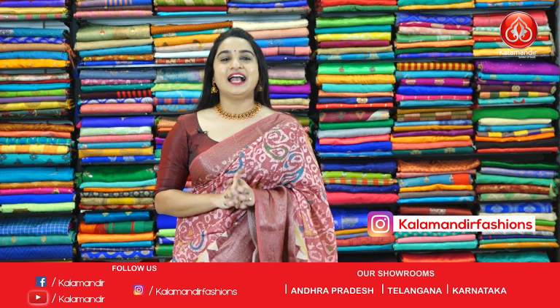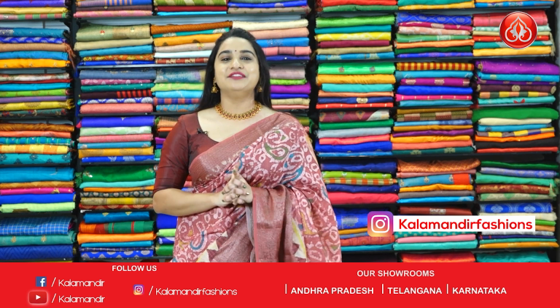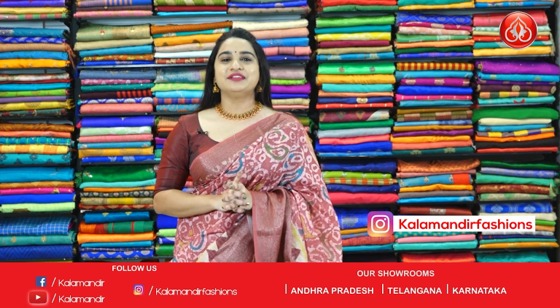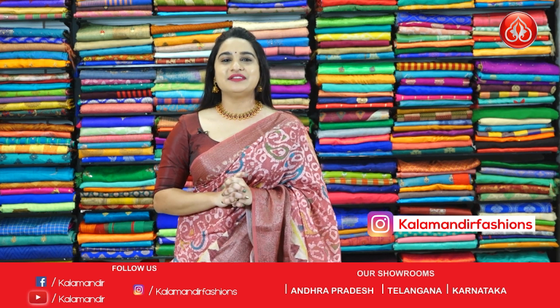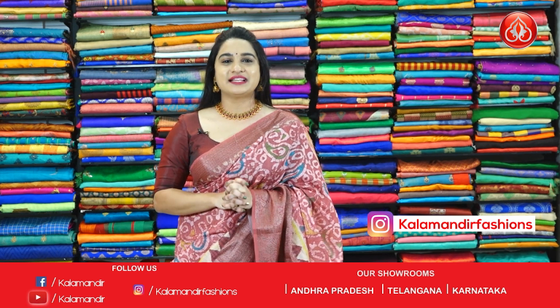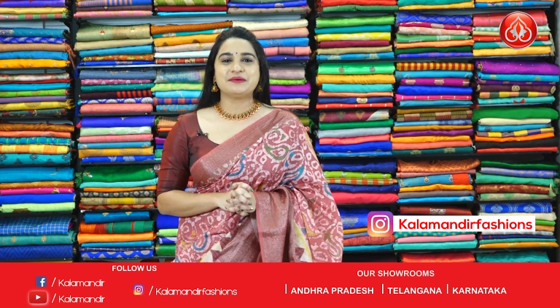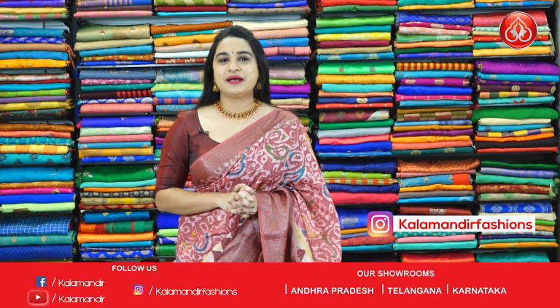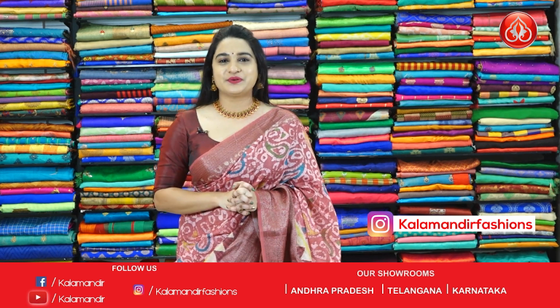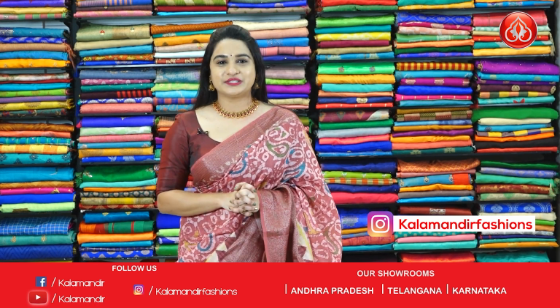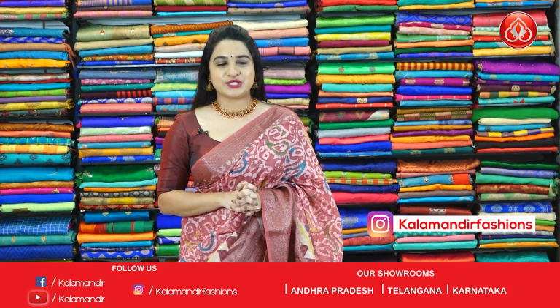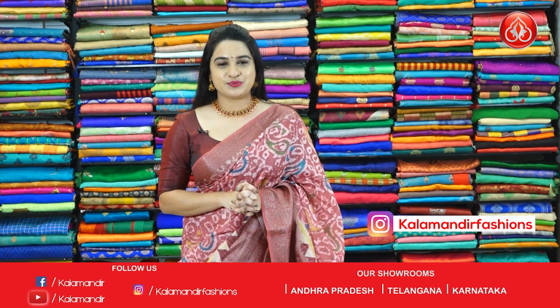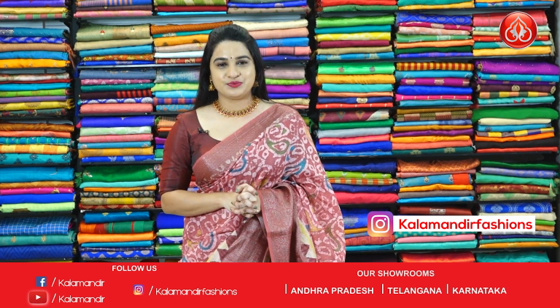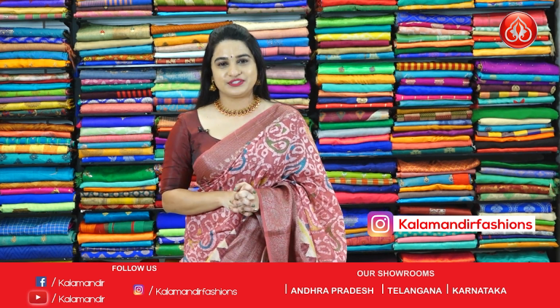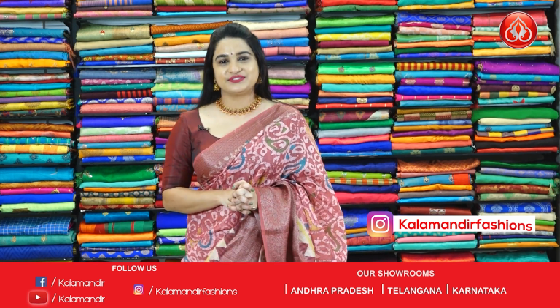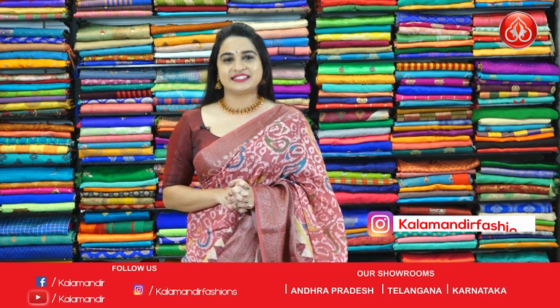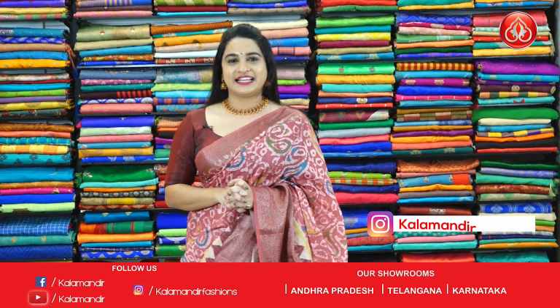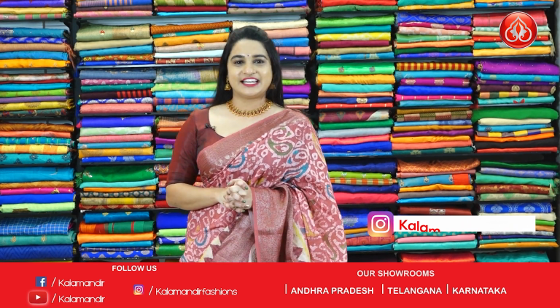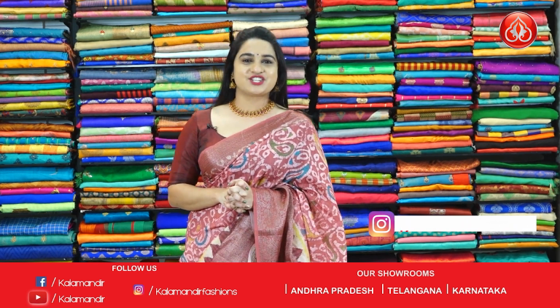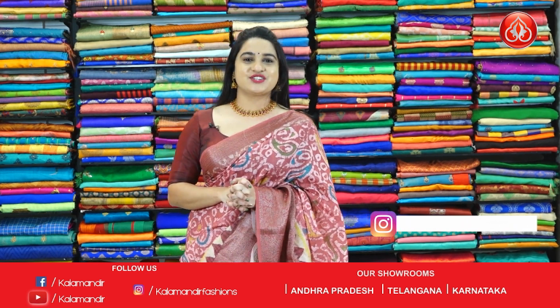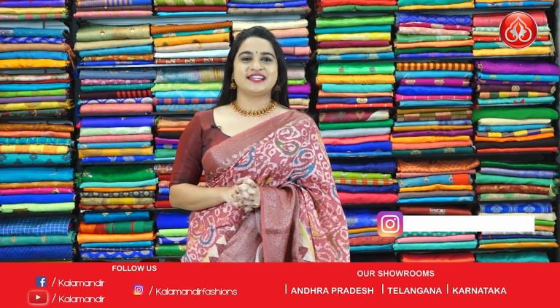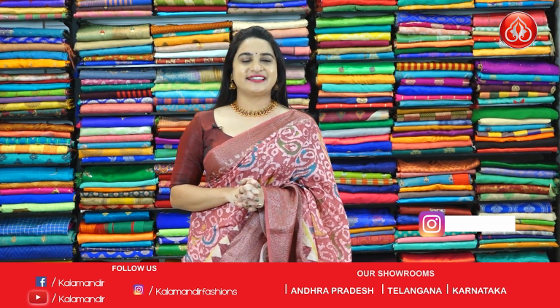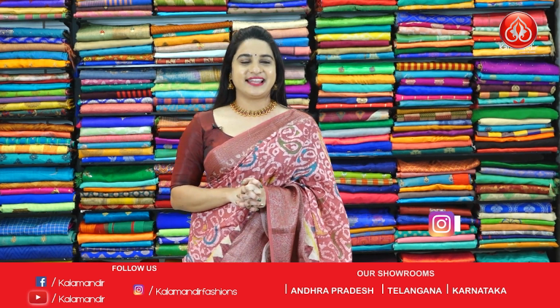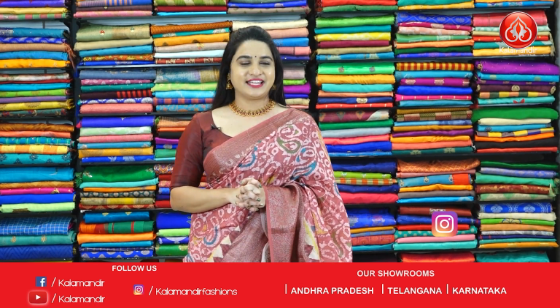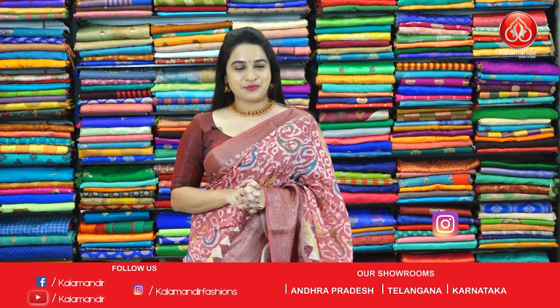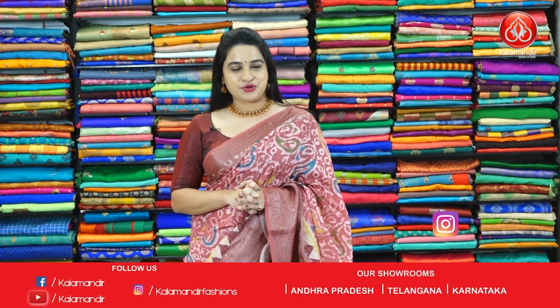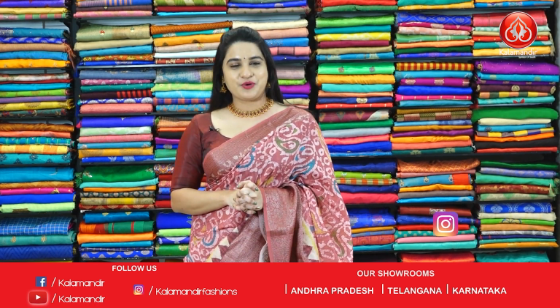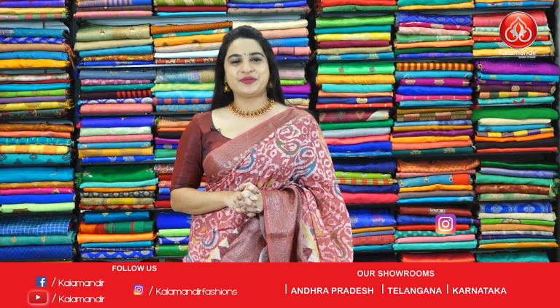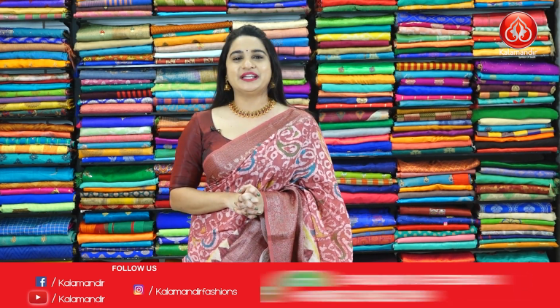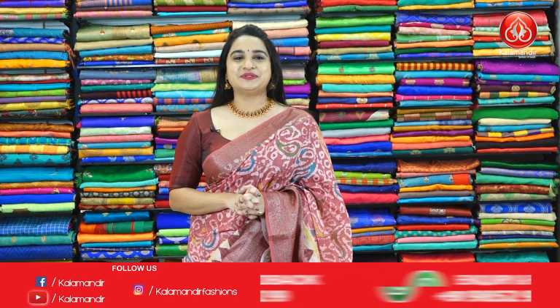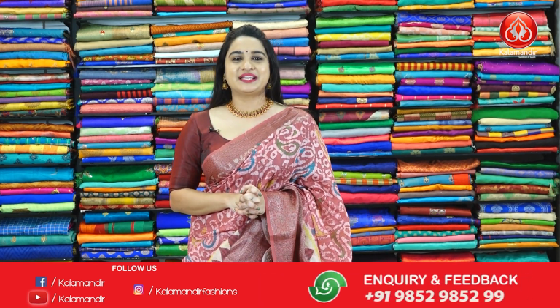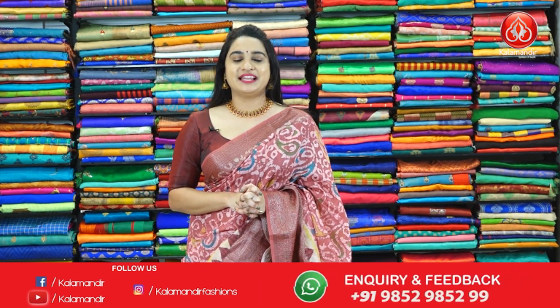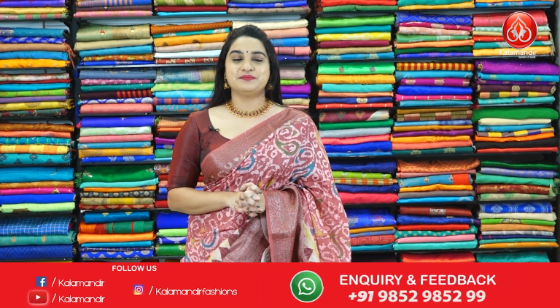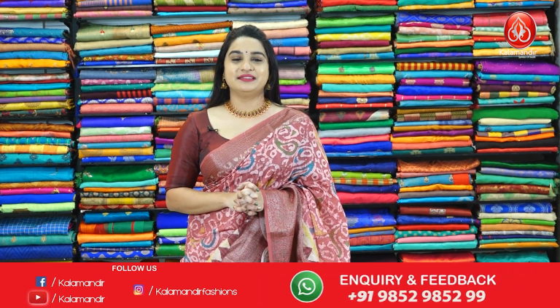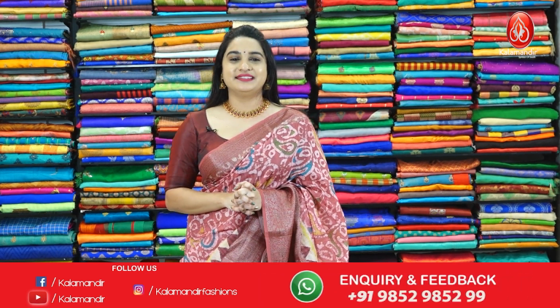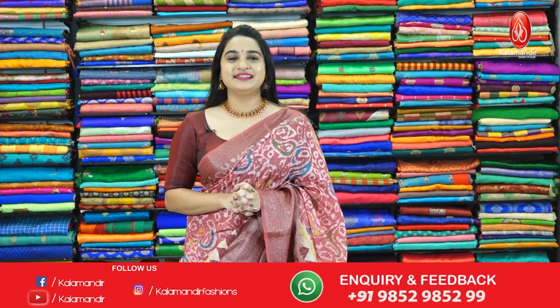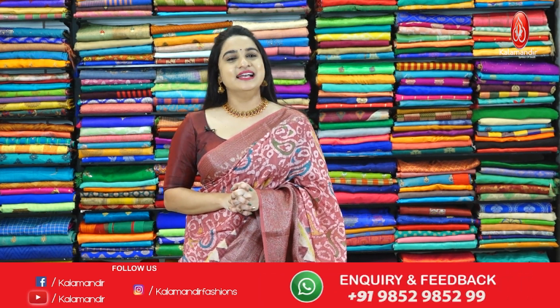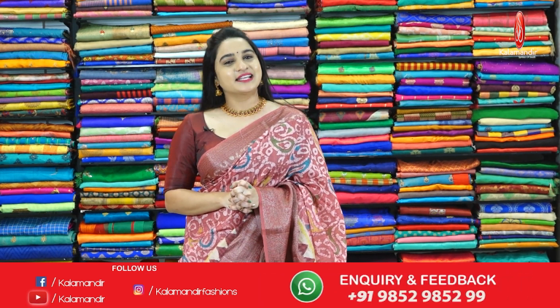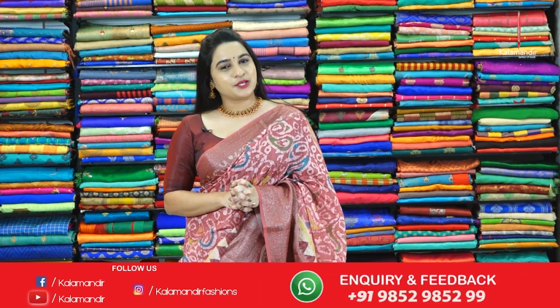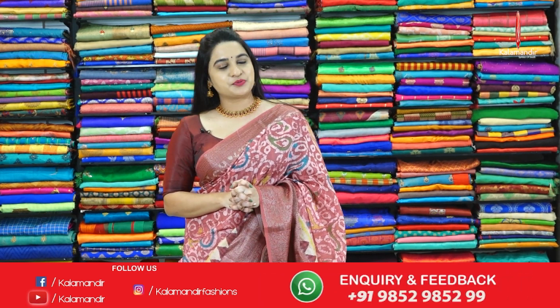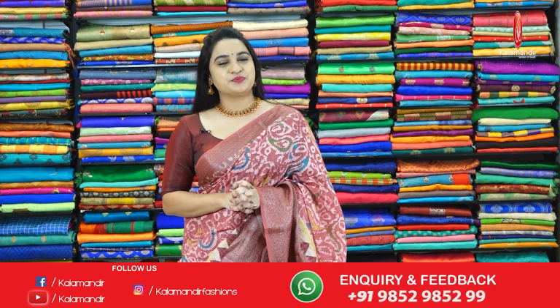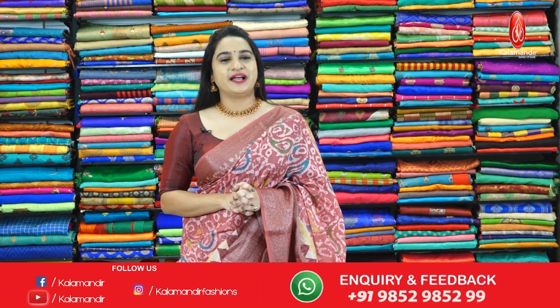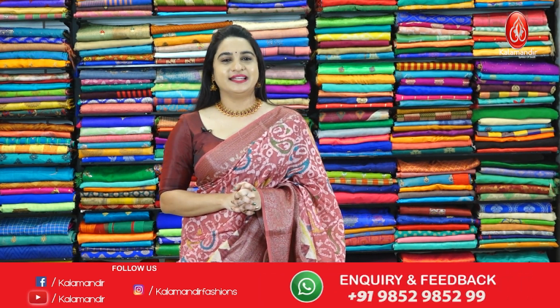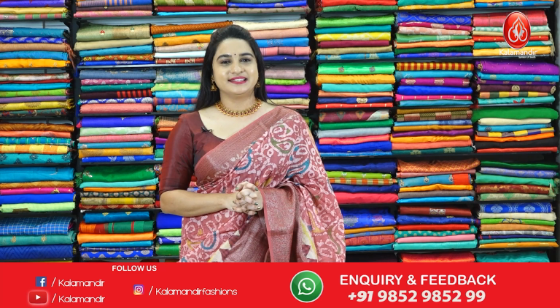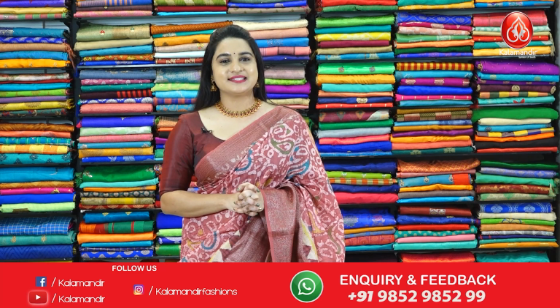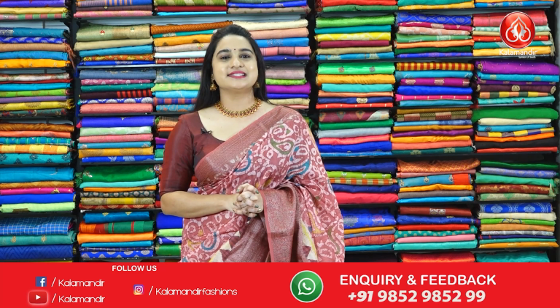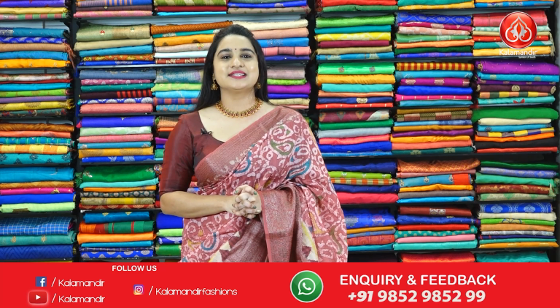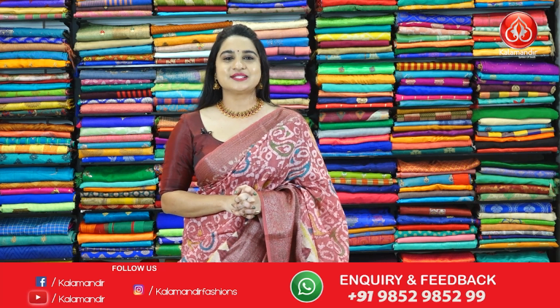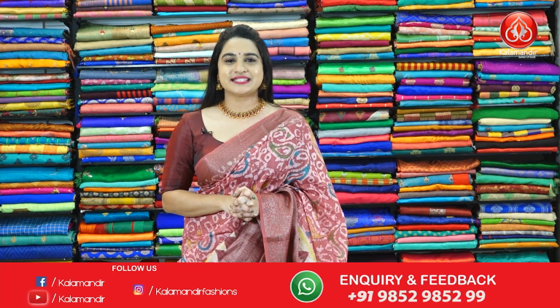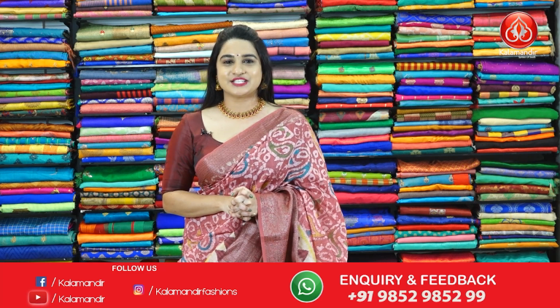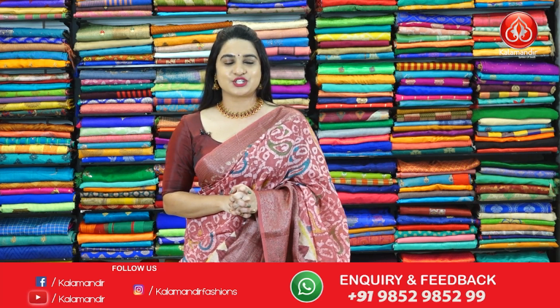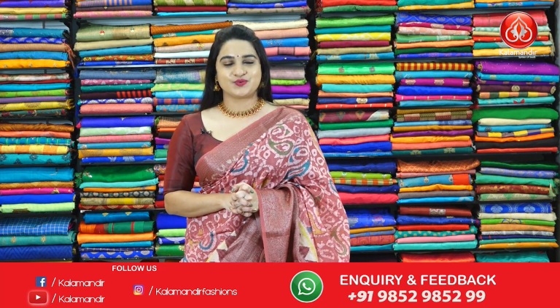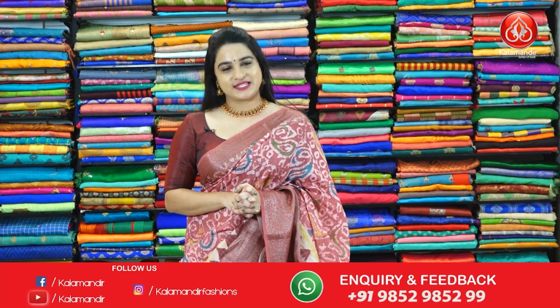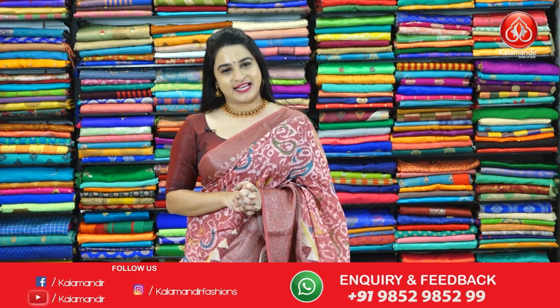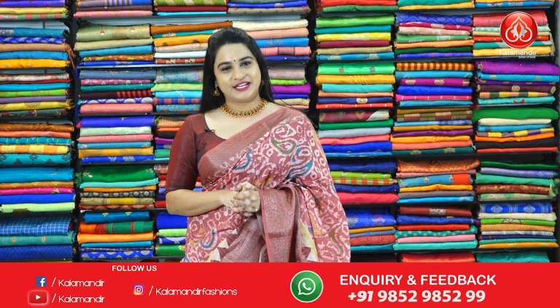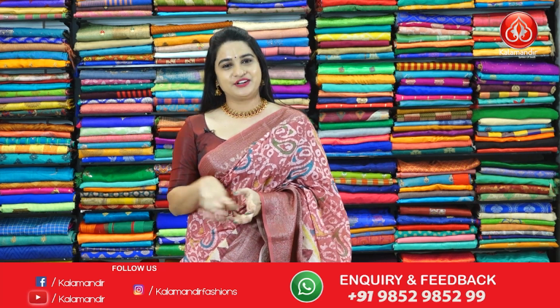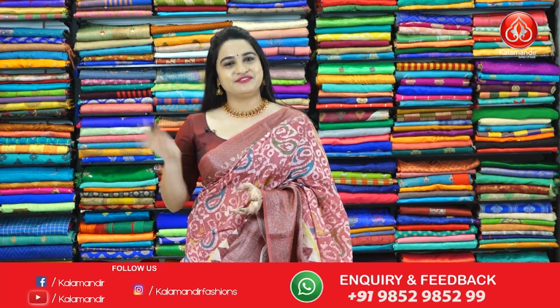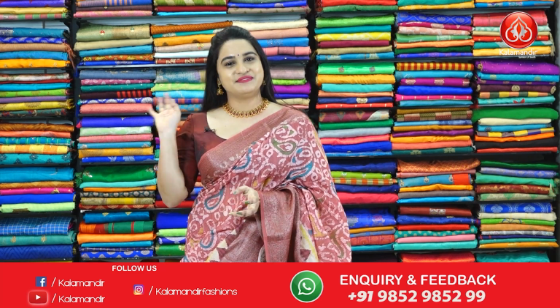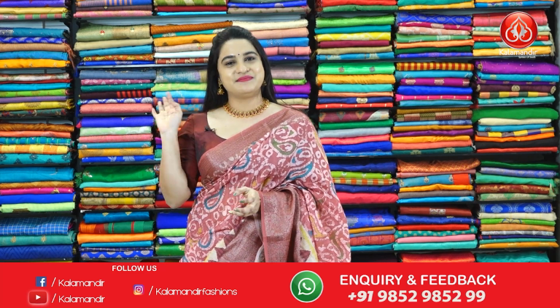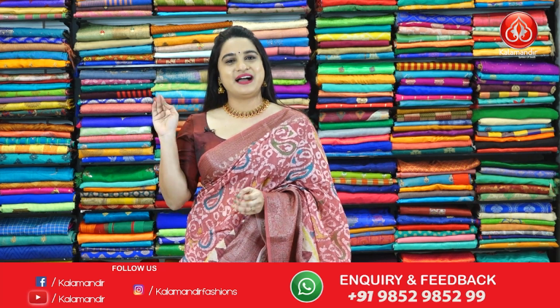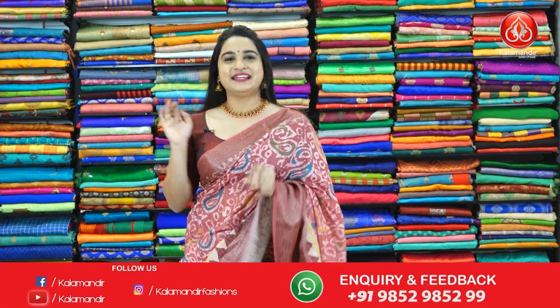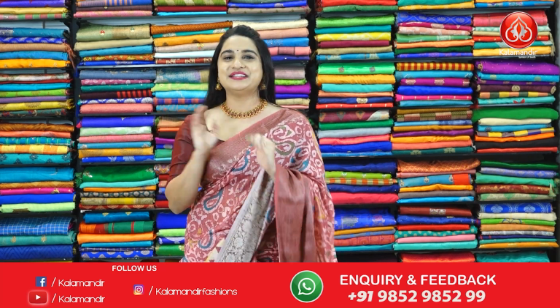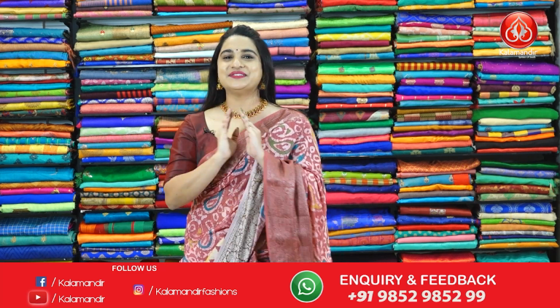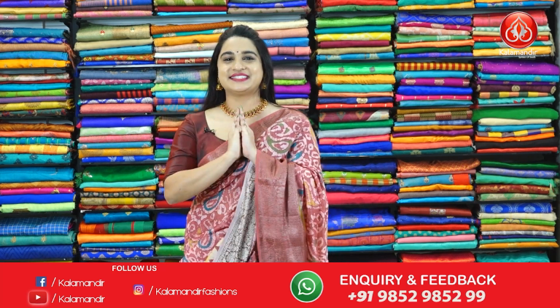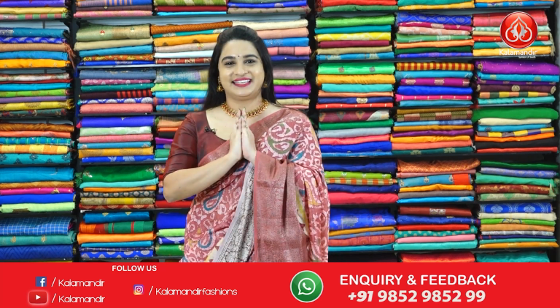We will come back with another beautiful collection. Until then, keep shopping at our Kala Mandir. Keep smiling. This is Jayas Tejasvi signing off. Bye-bye. Namaste.